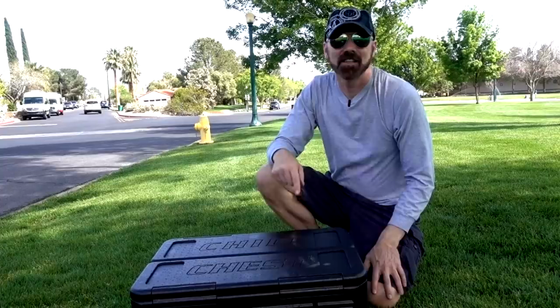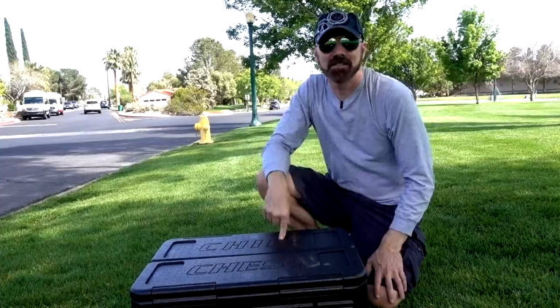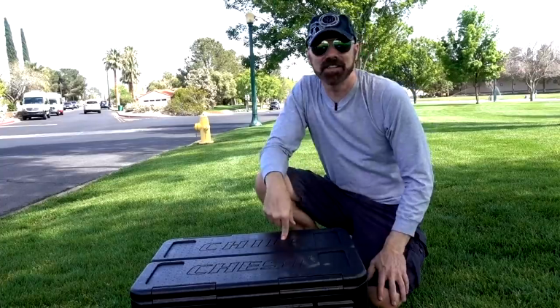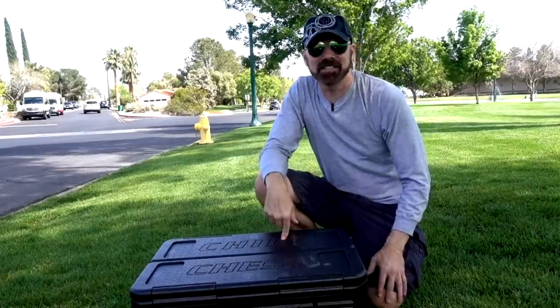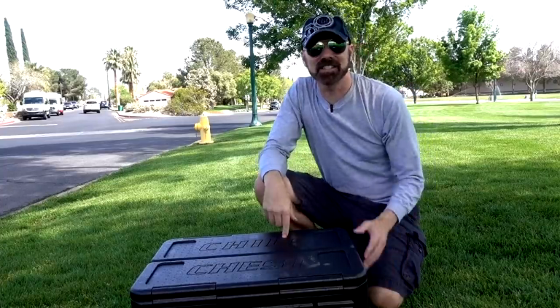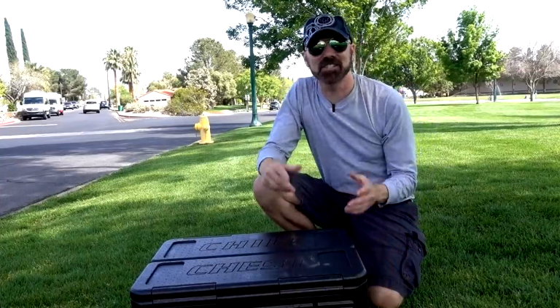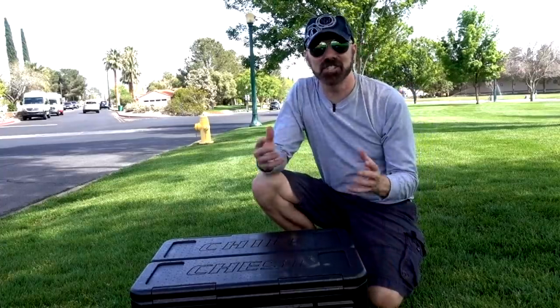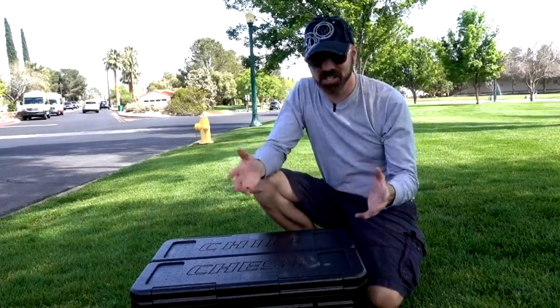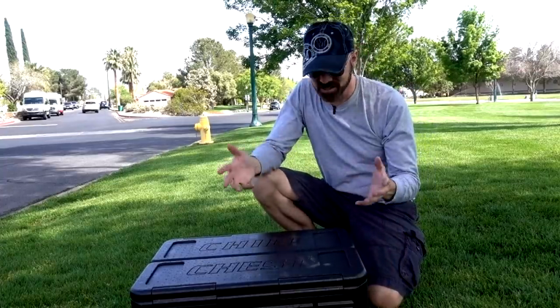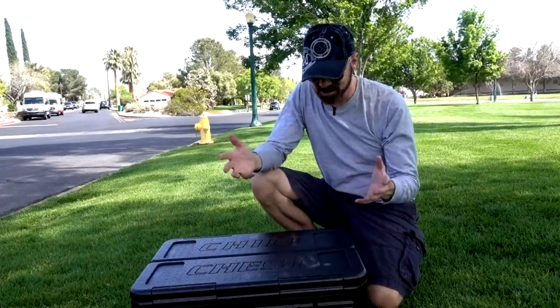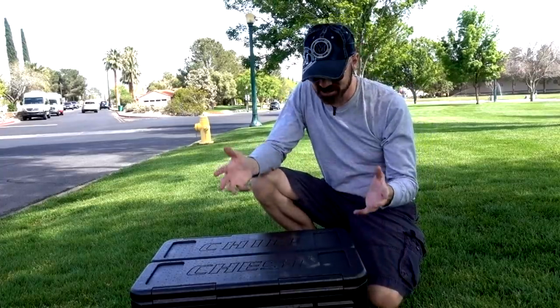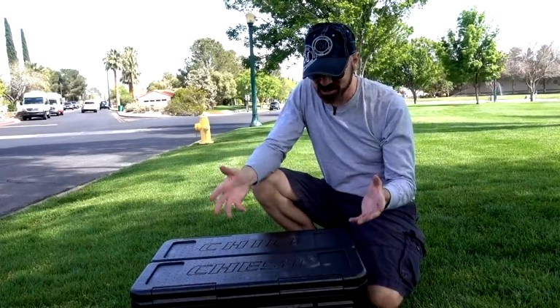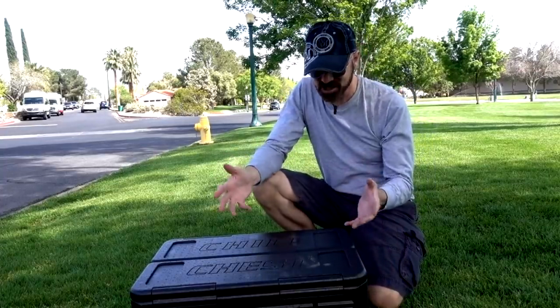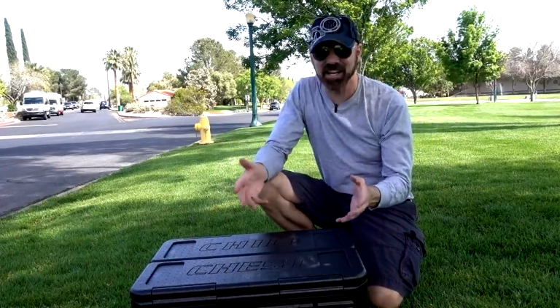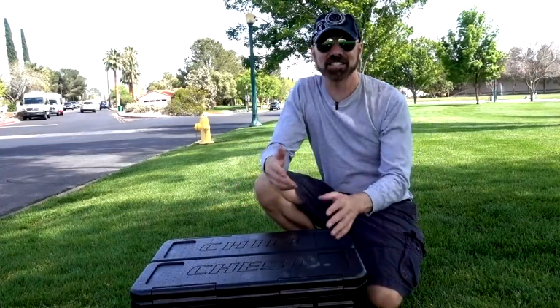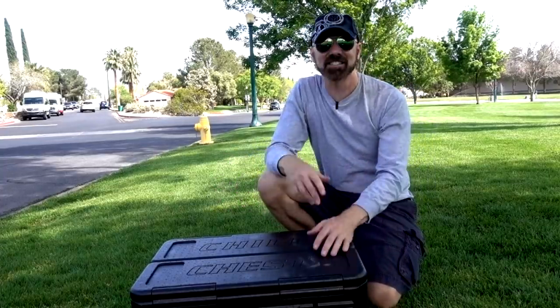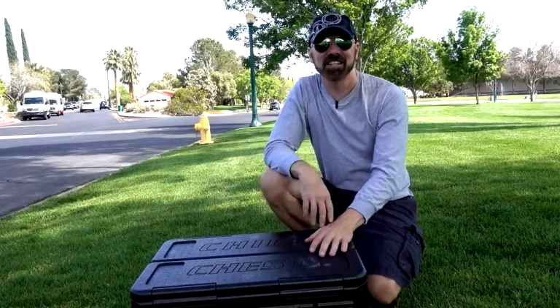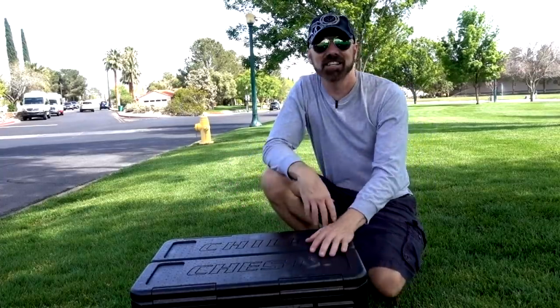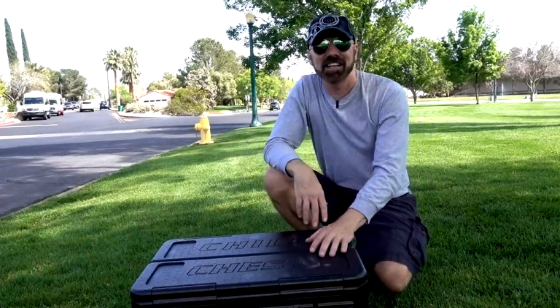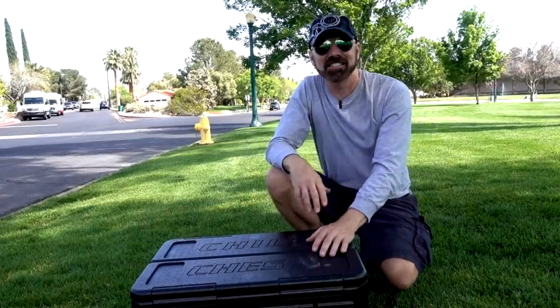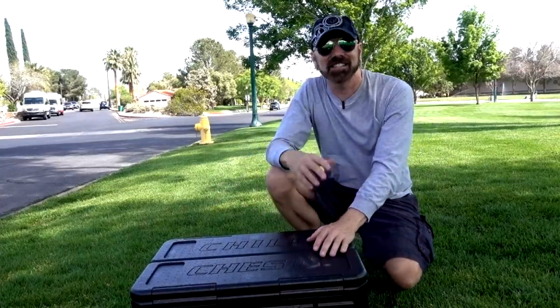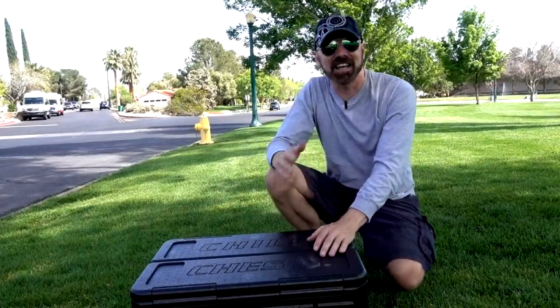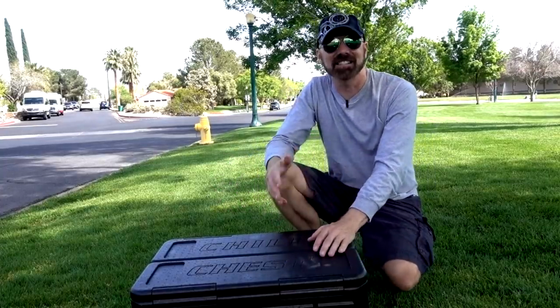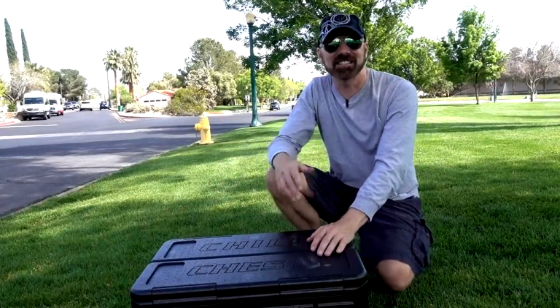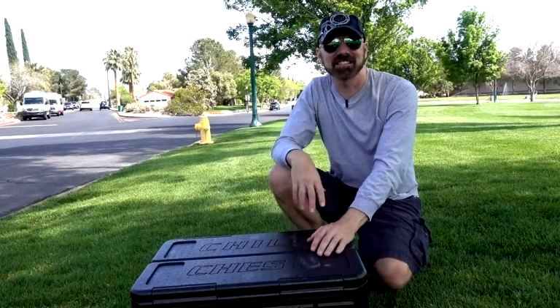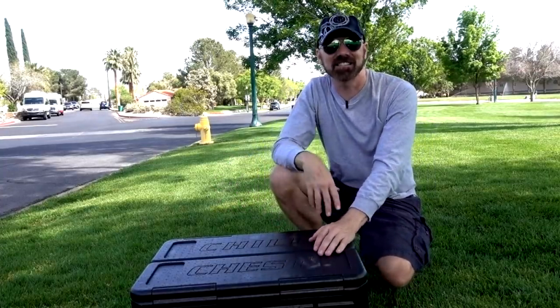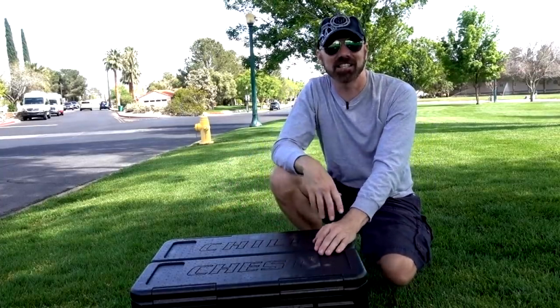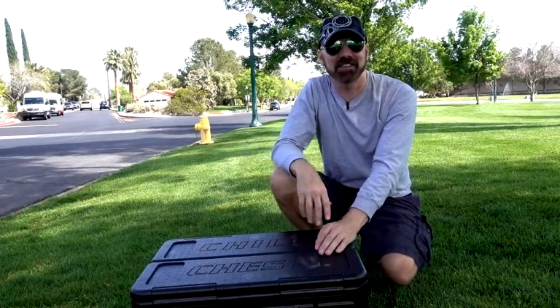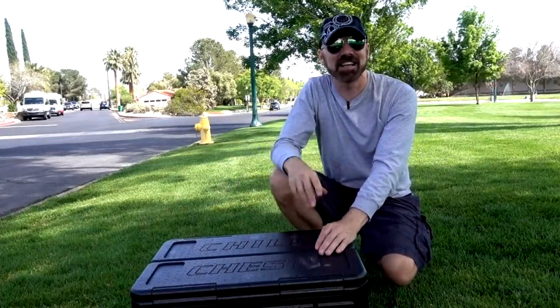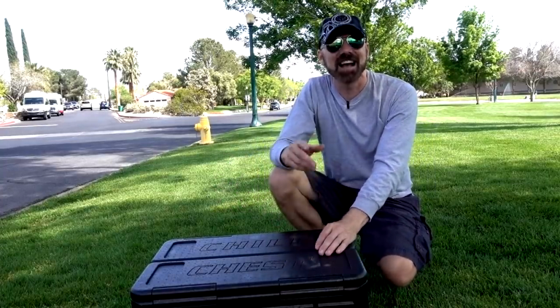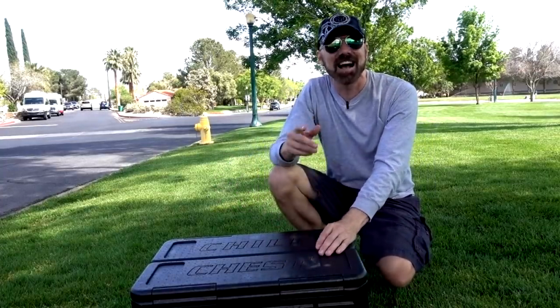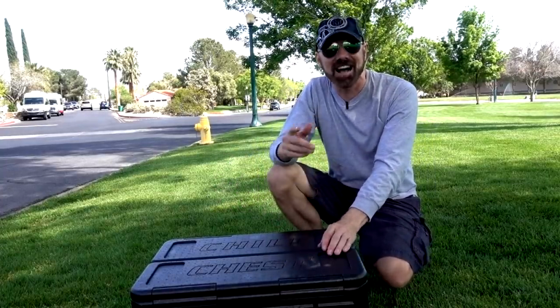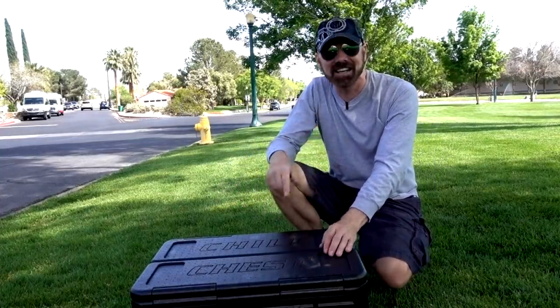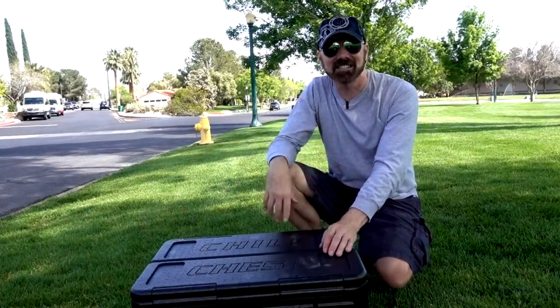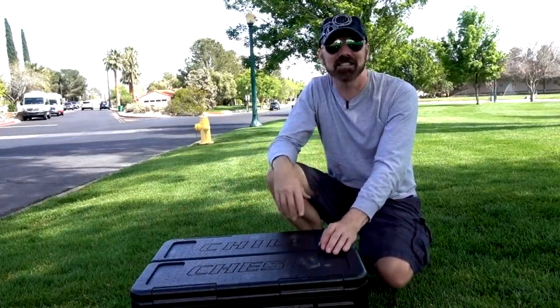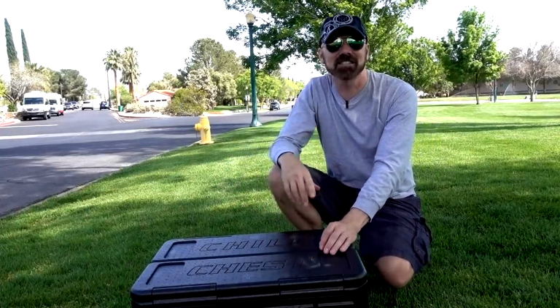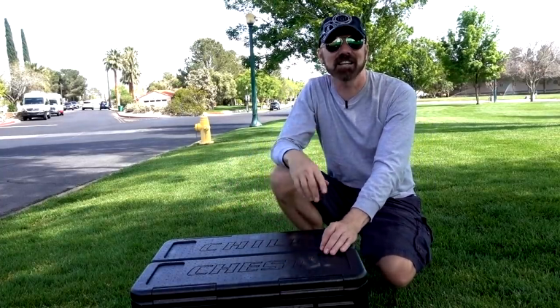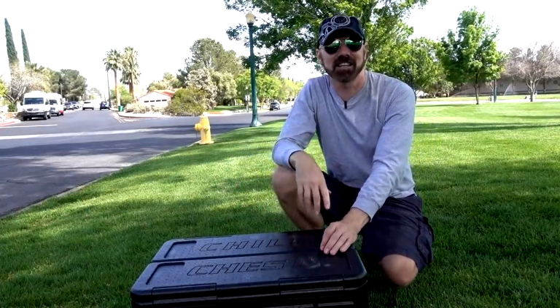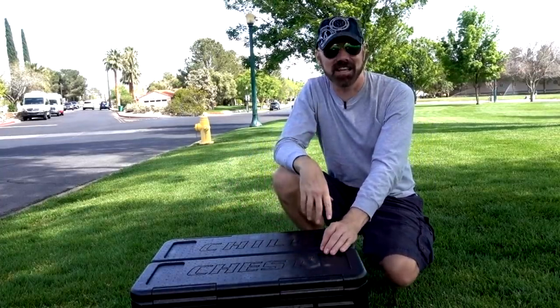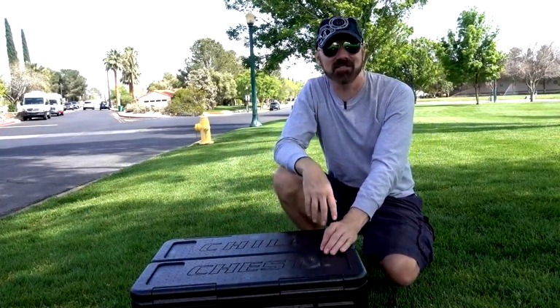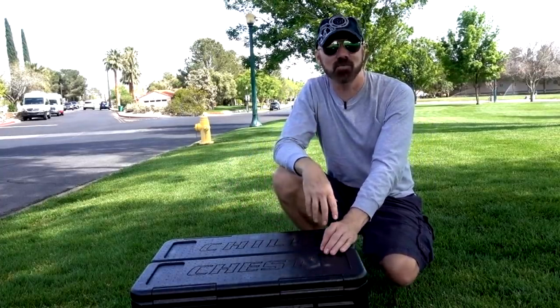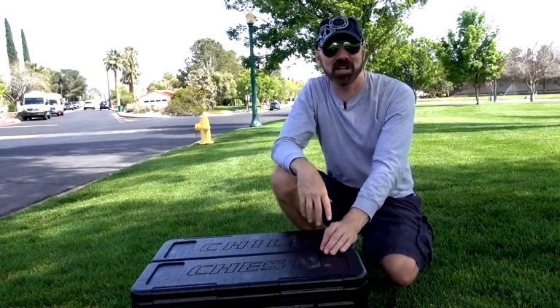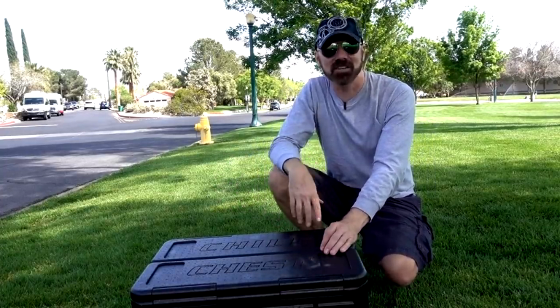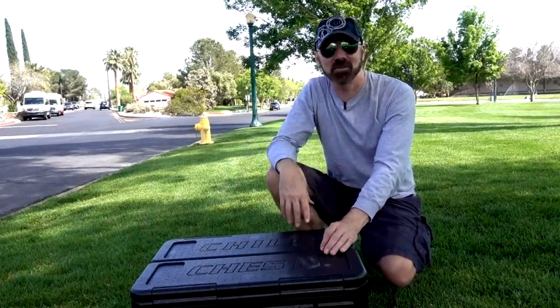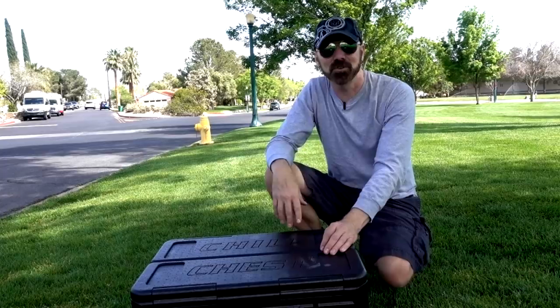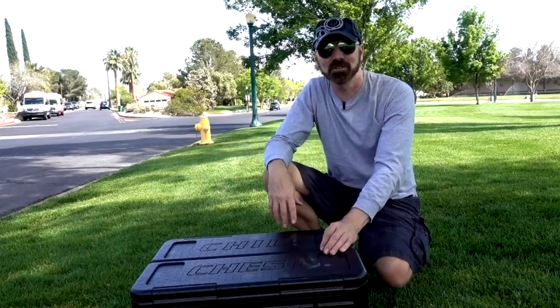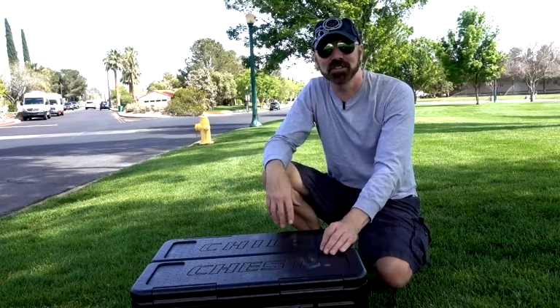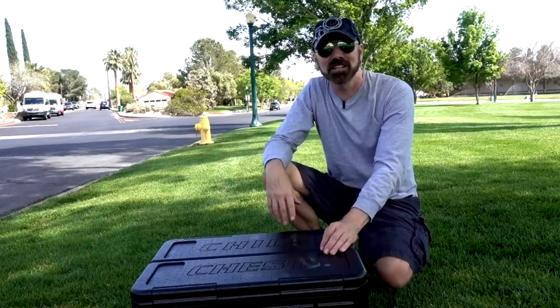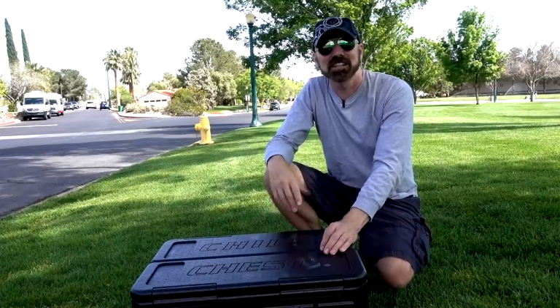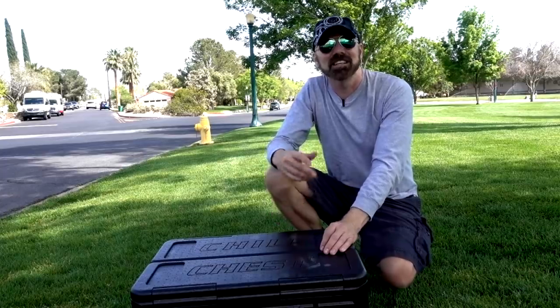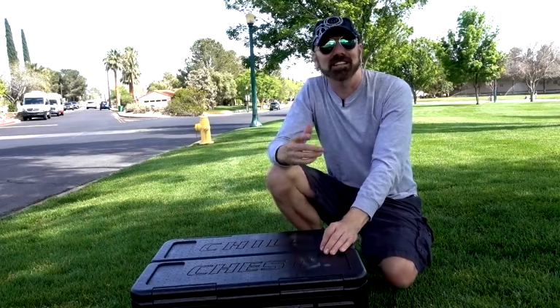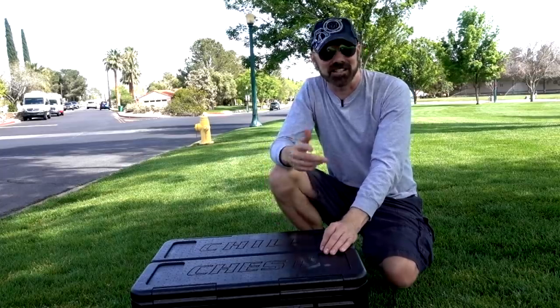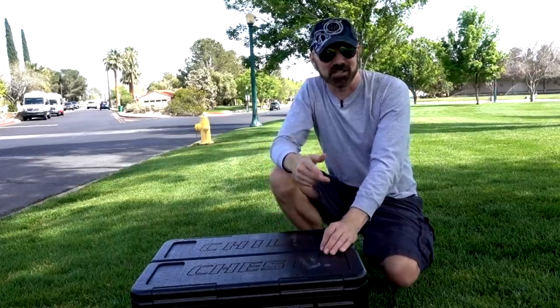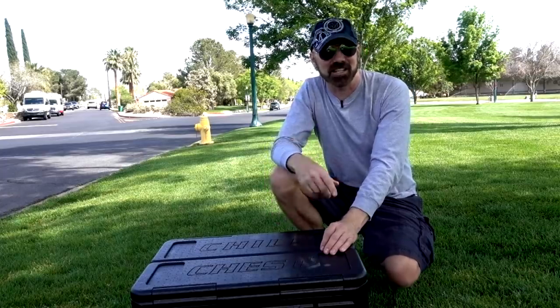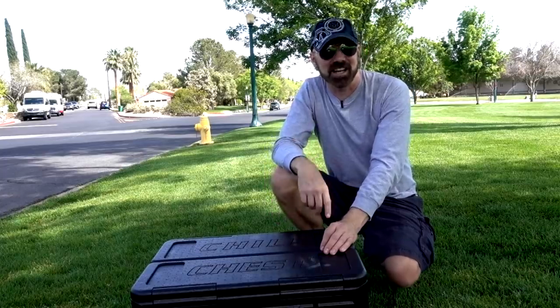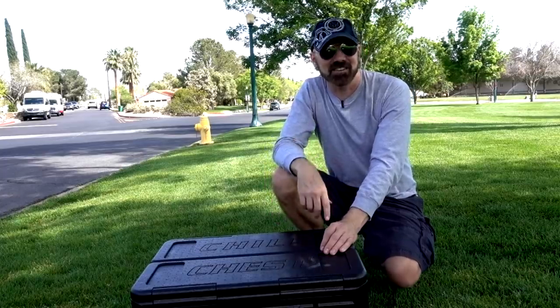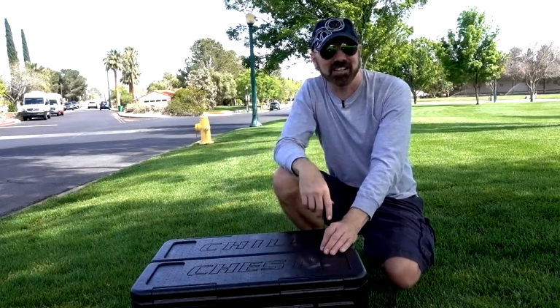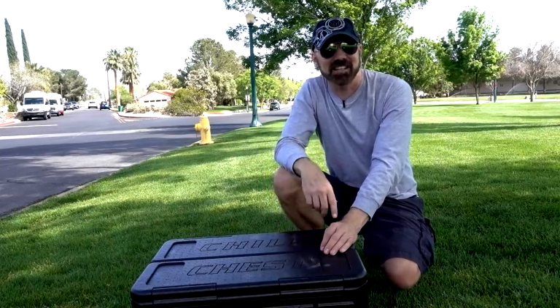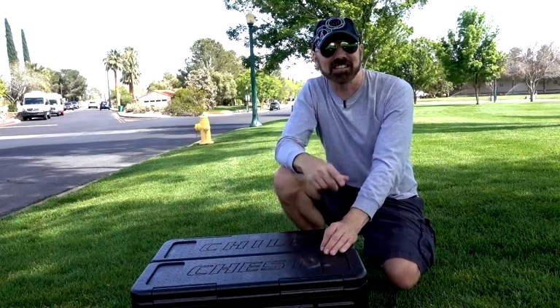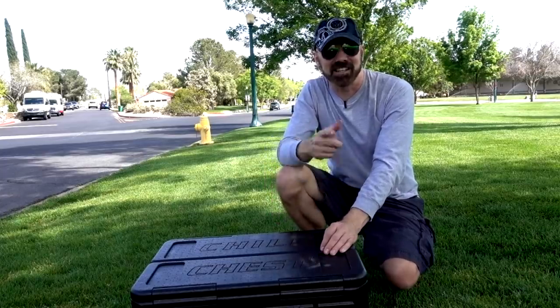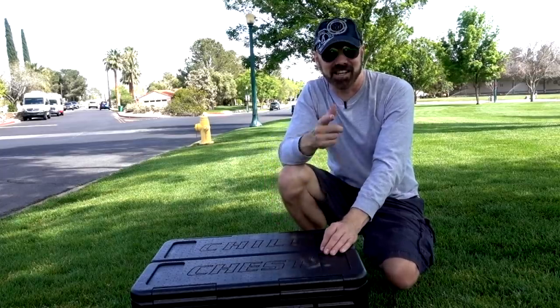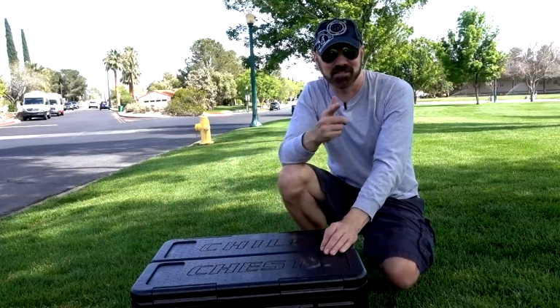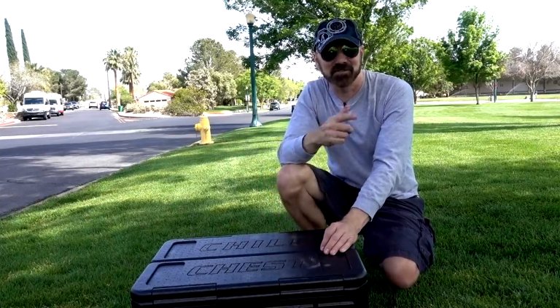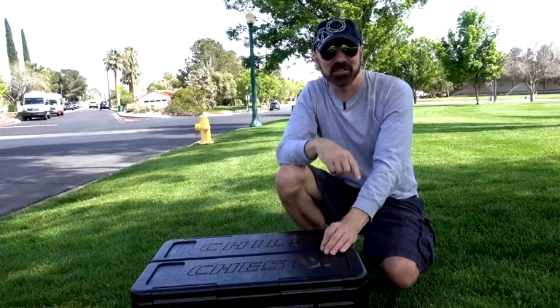This is Chill Chest. It's the As Seen on TV Iceless Lightweight Cooler. Let's check it out in today's review.